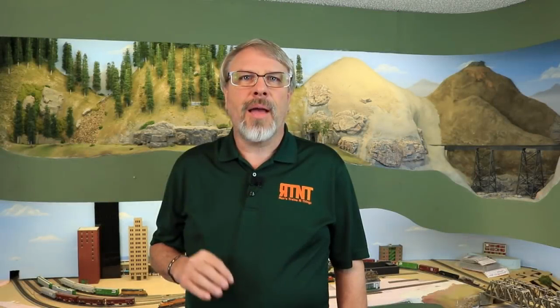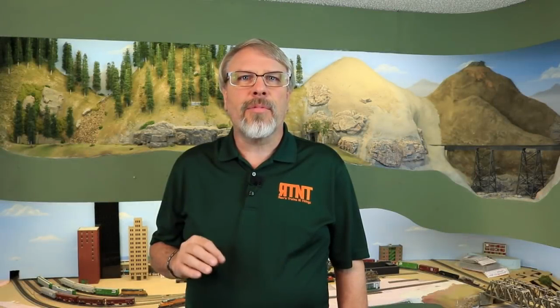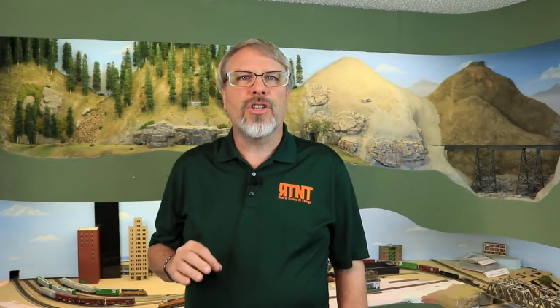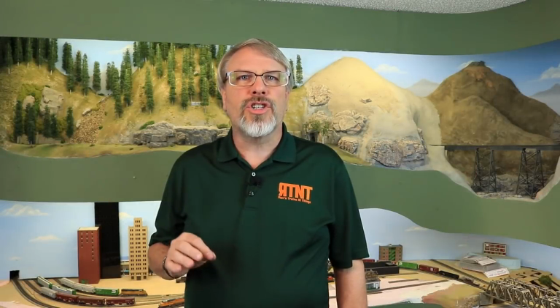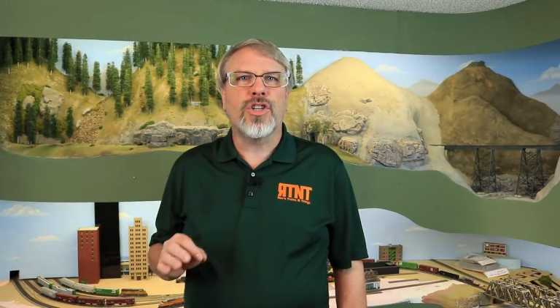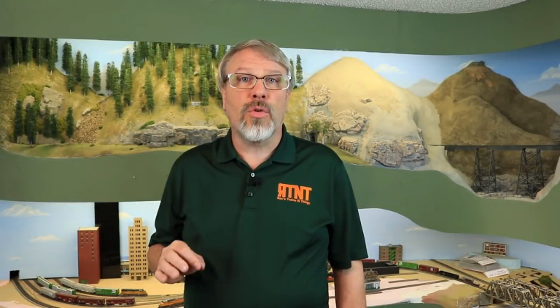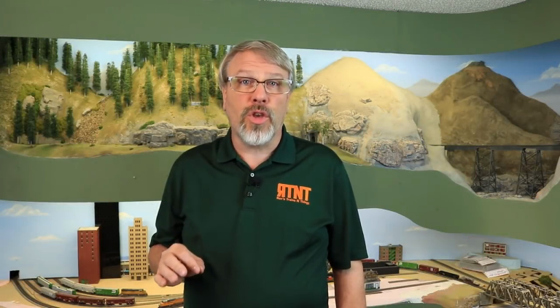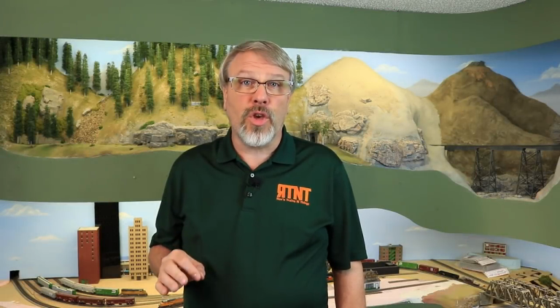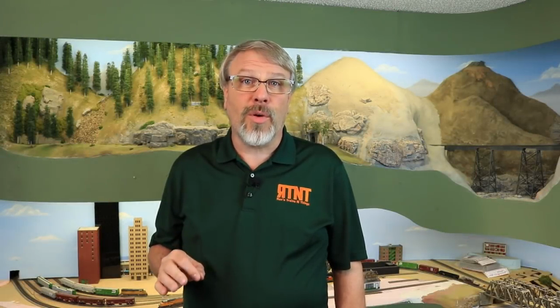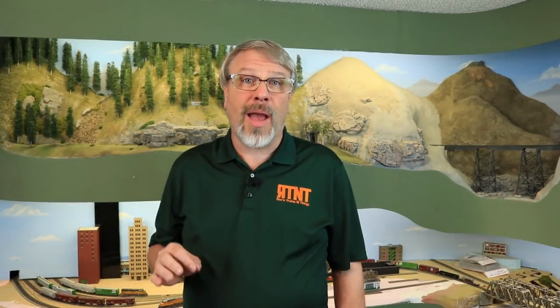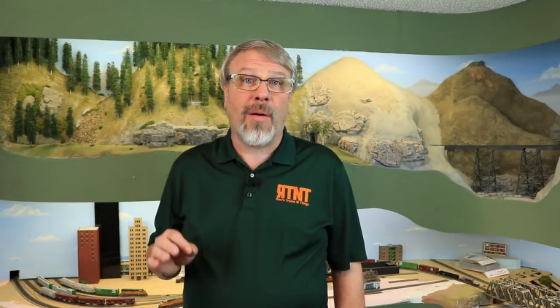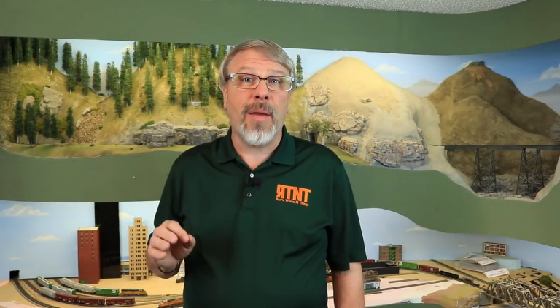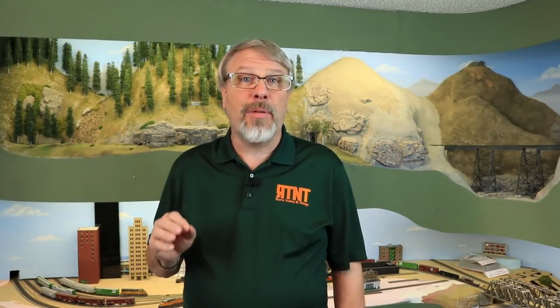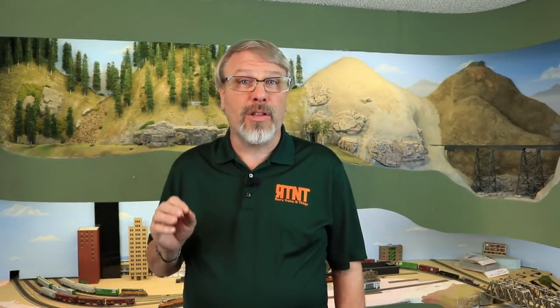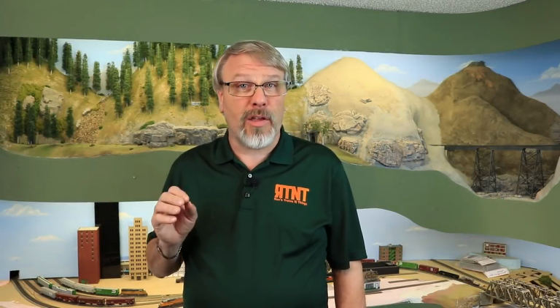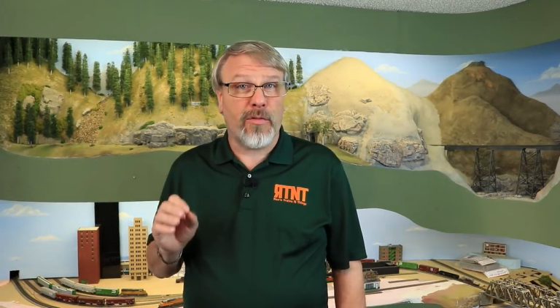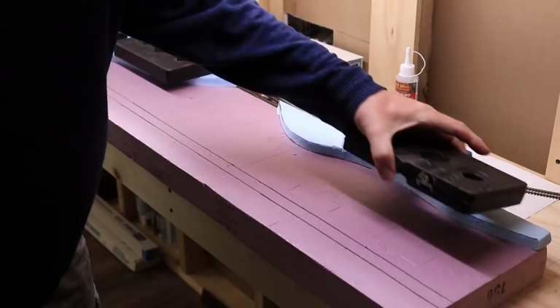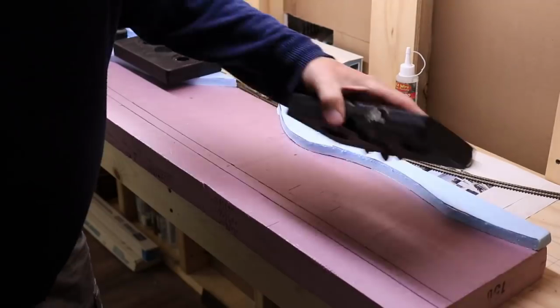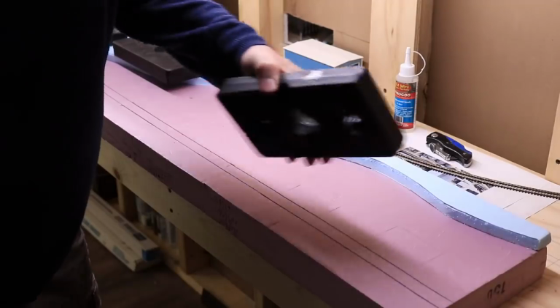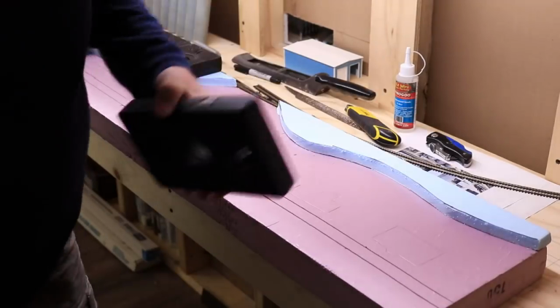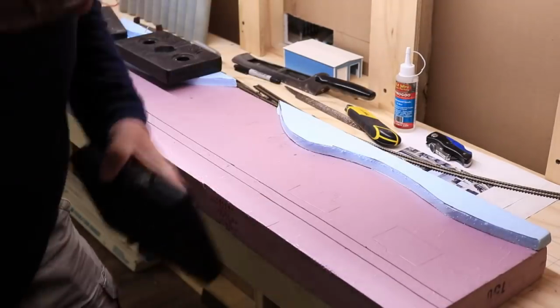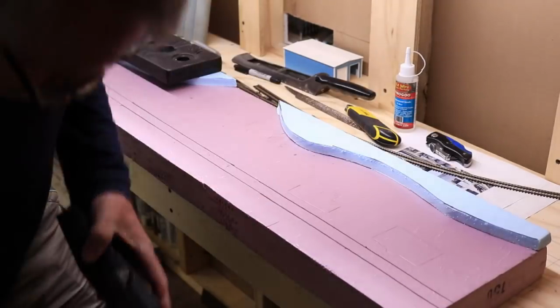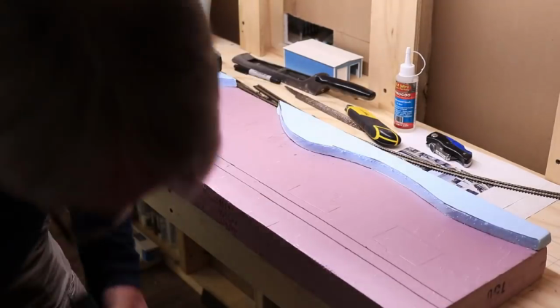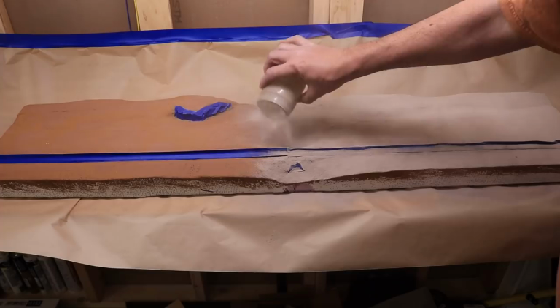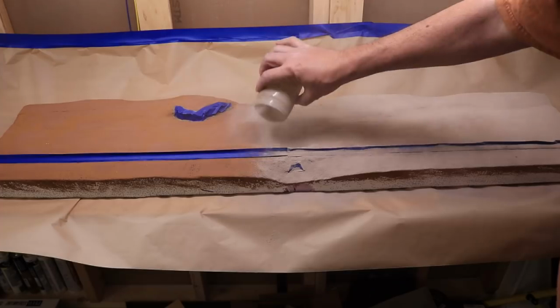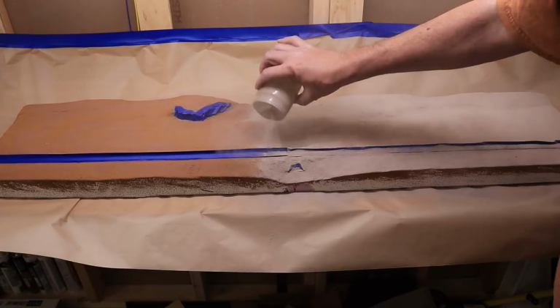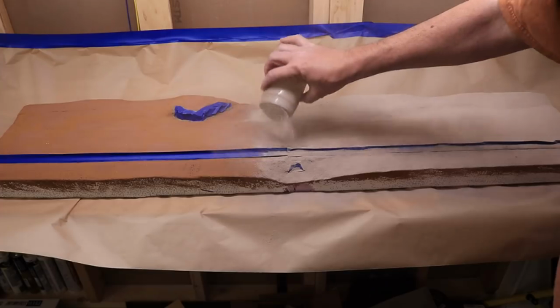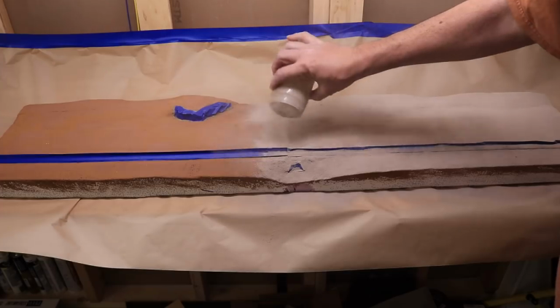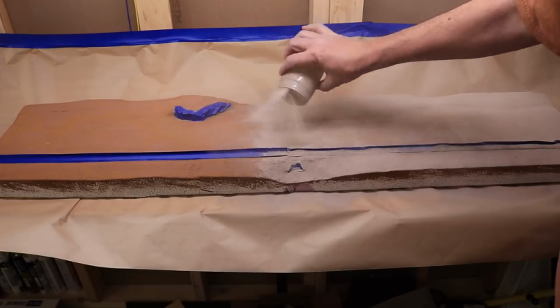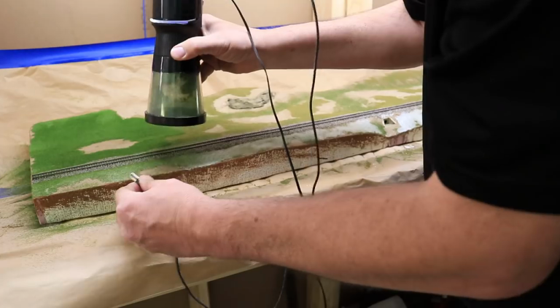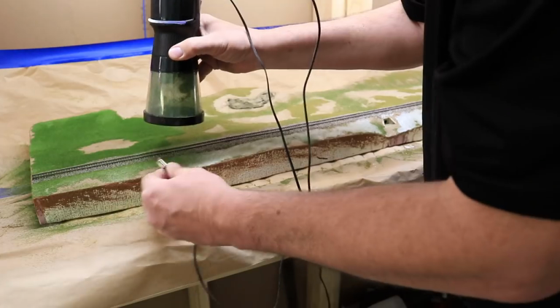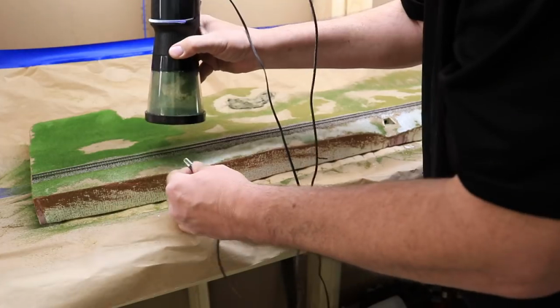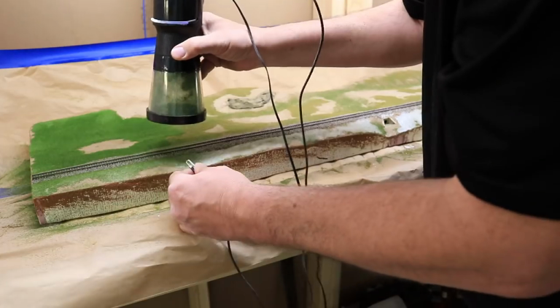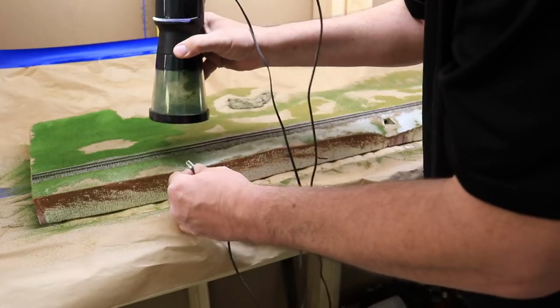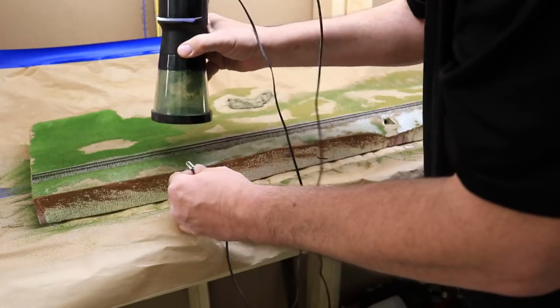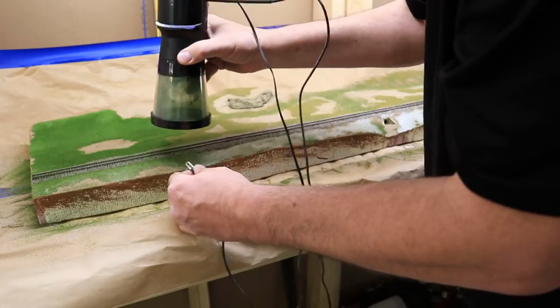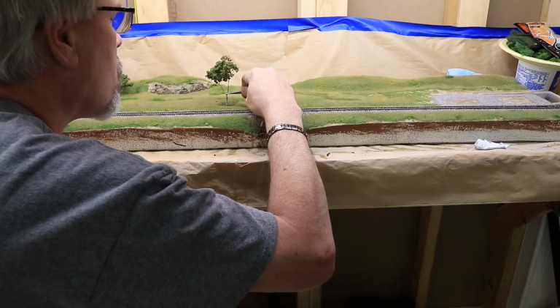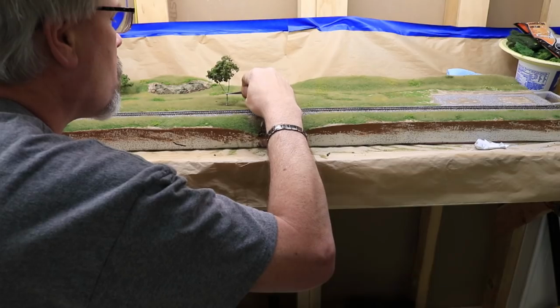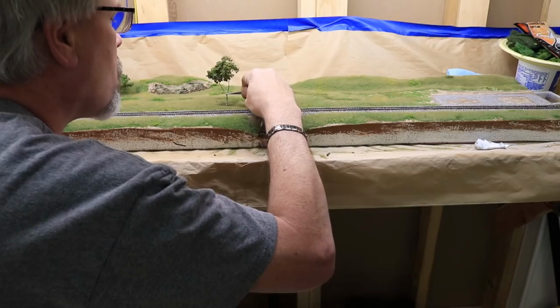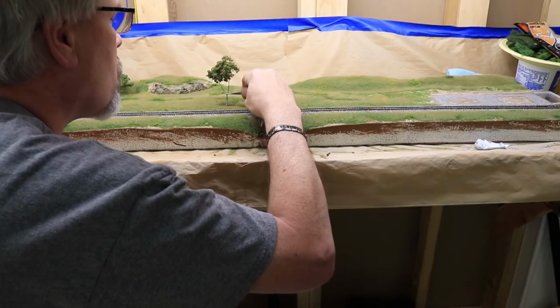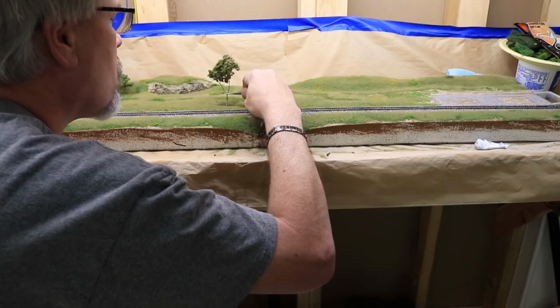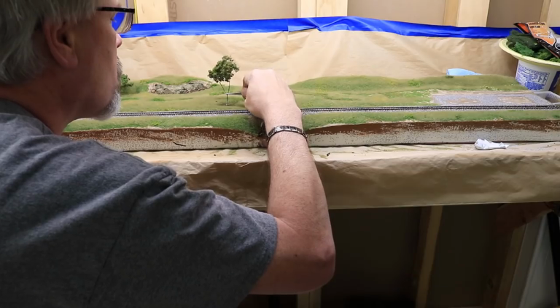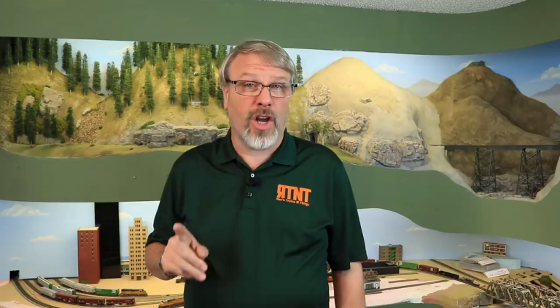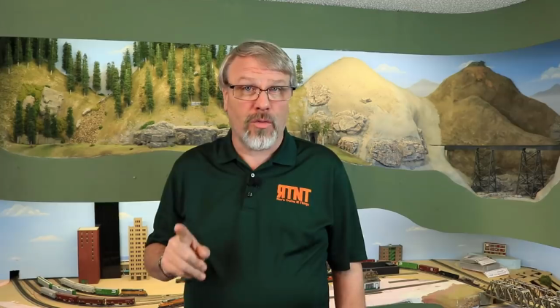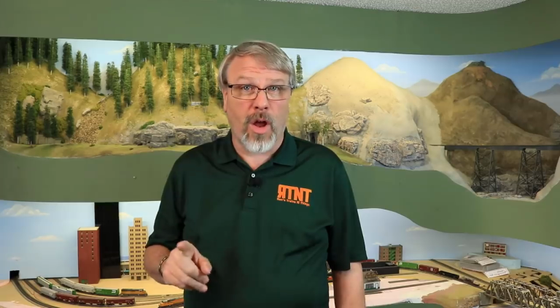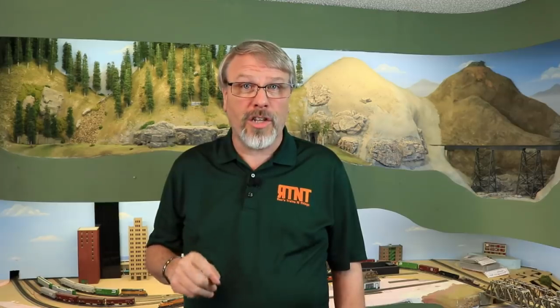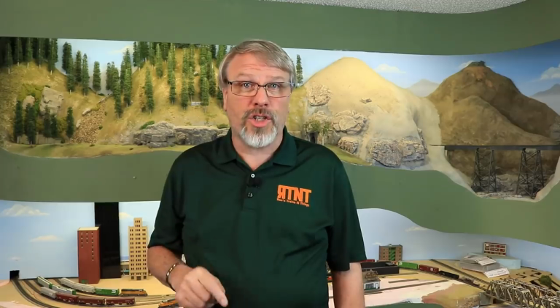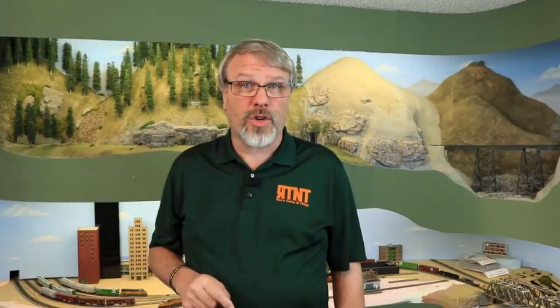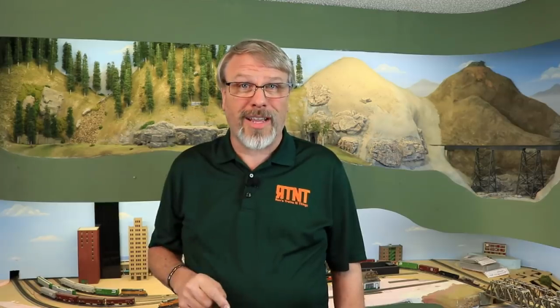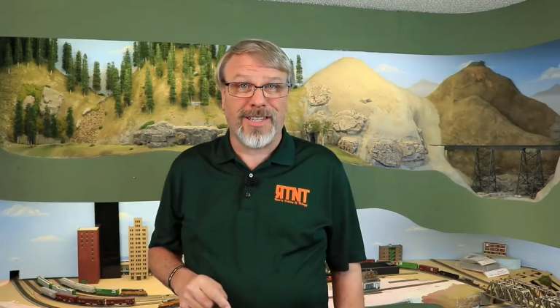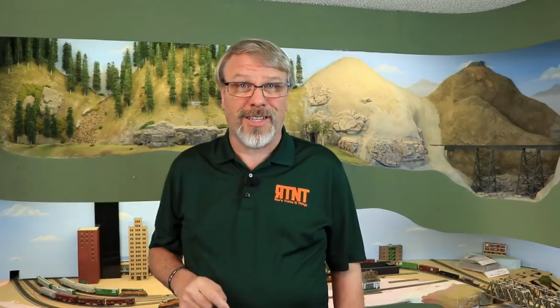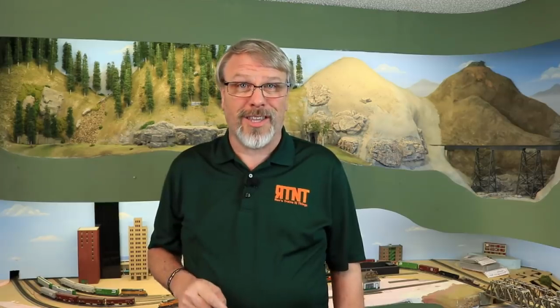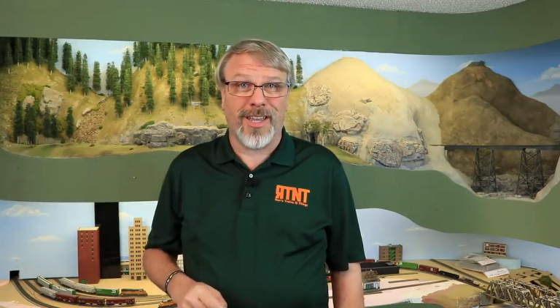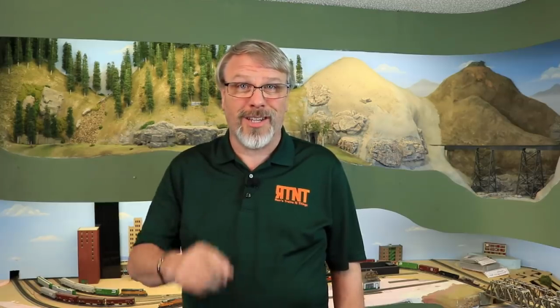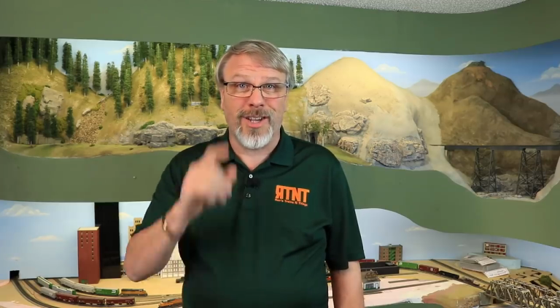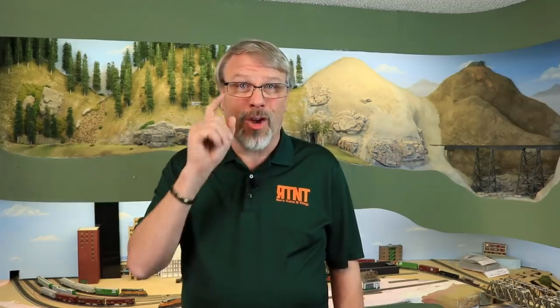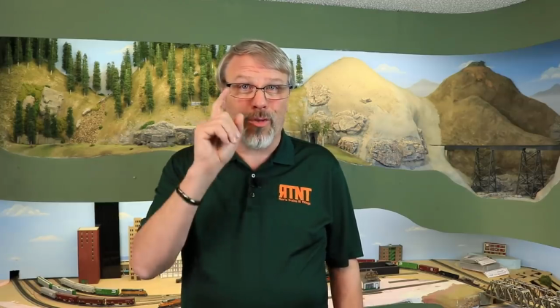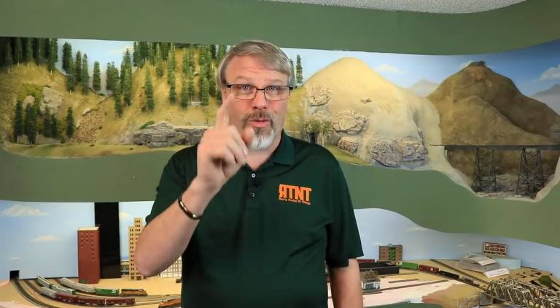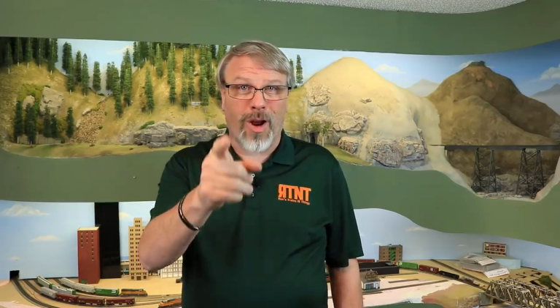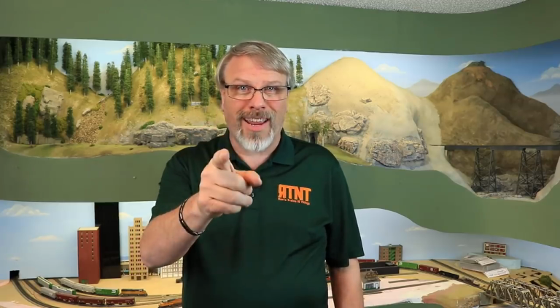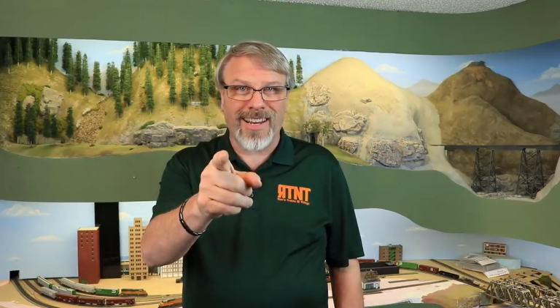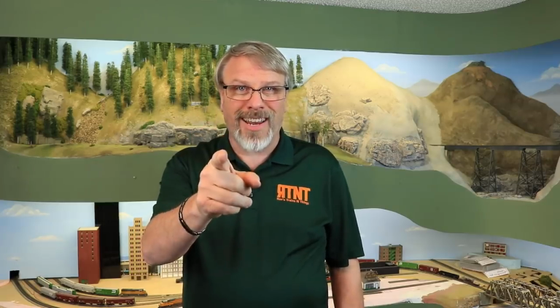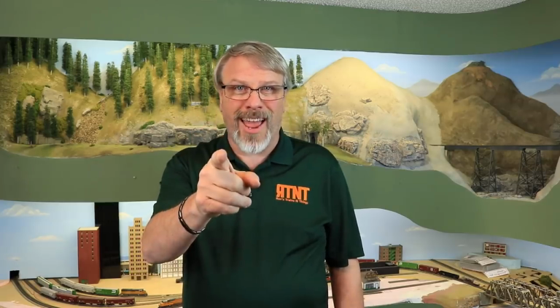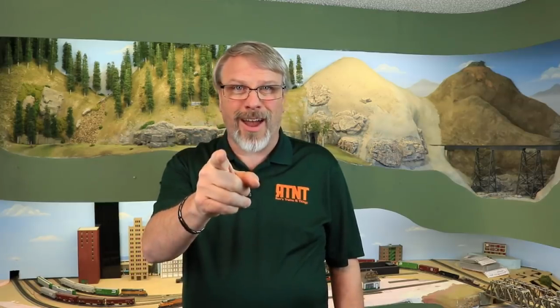I'm going to show you how I built a photo diorama in just four evenings on Ron's Trains and Things, right now.